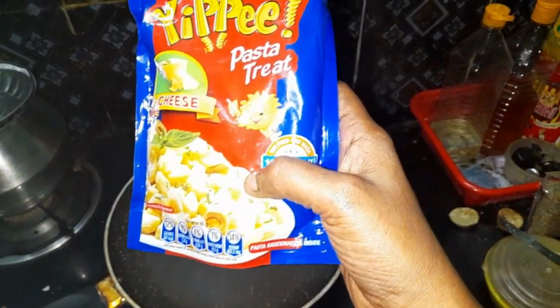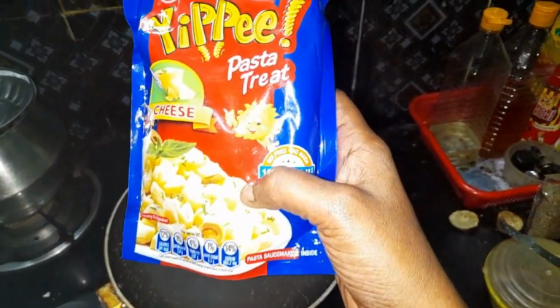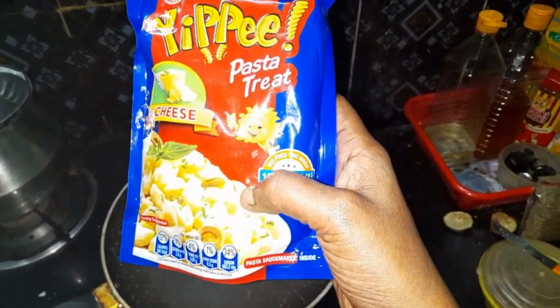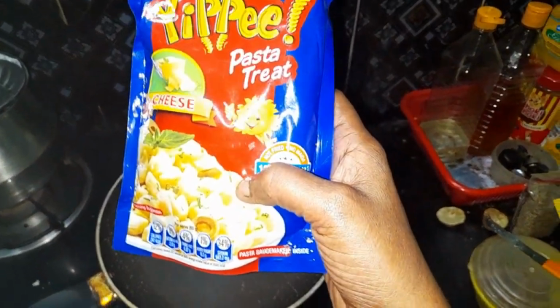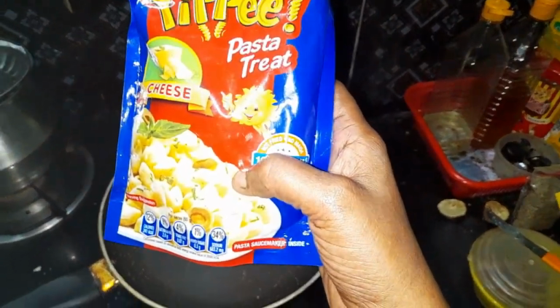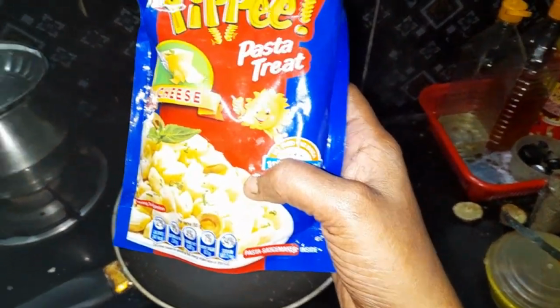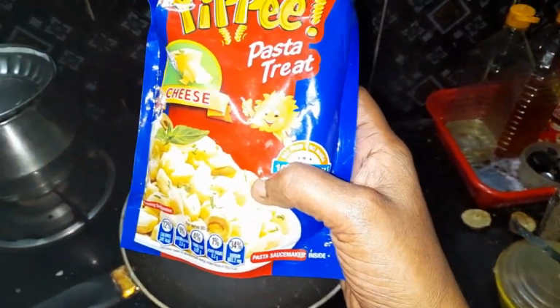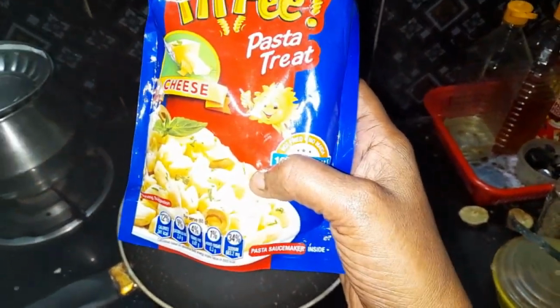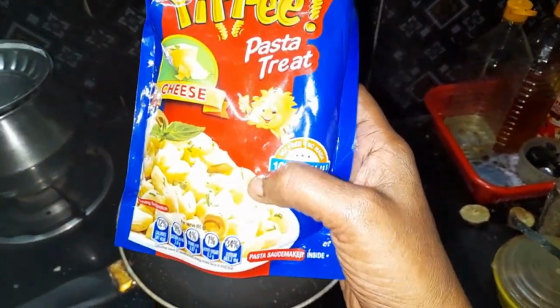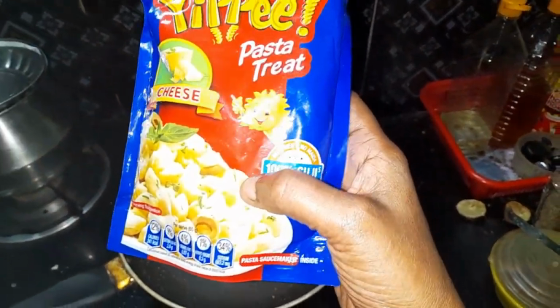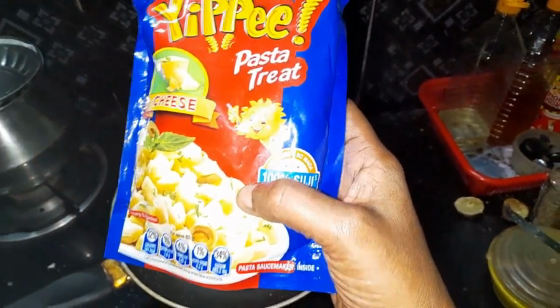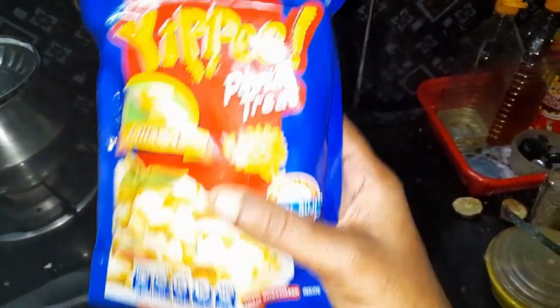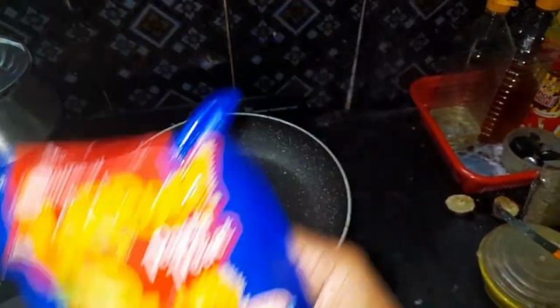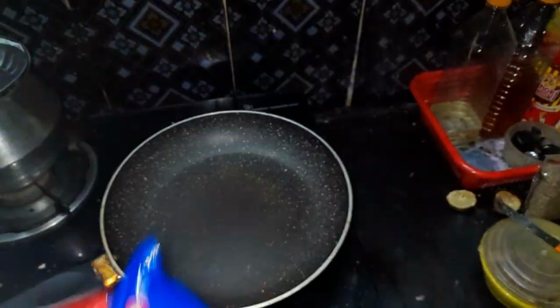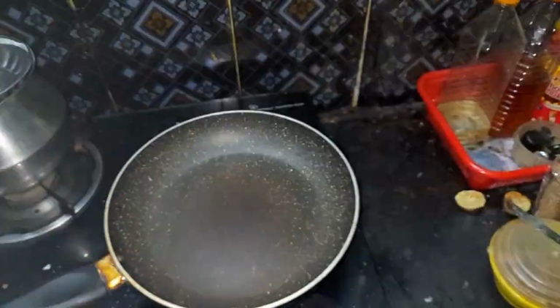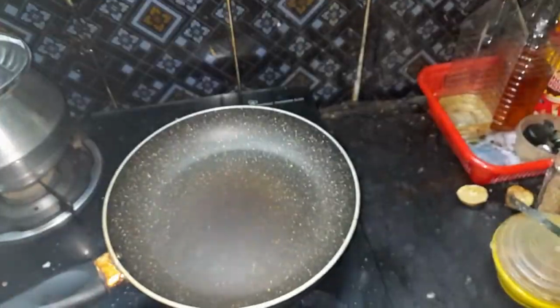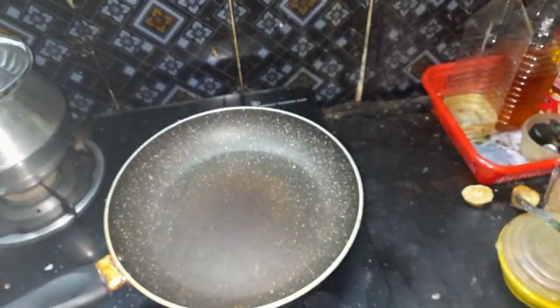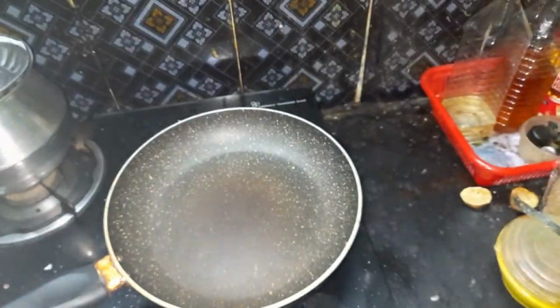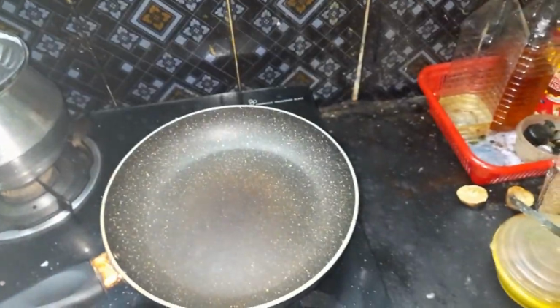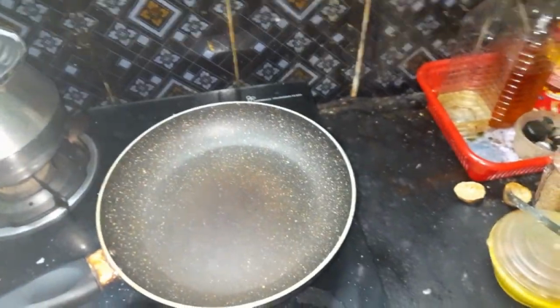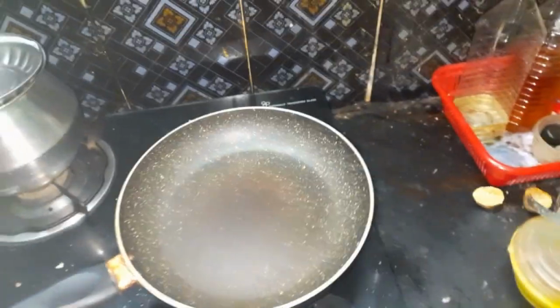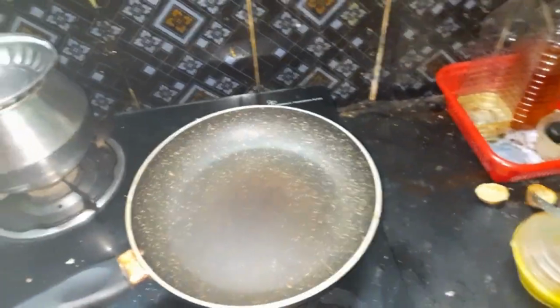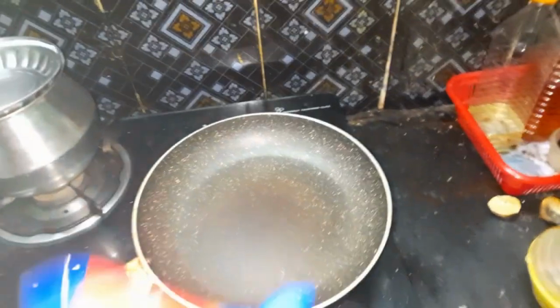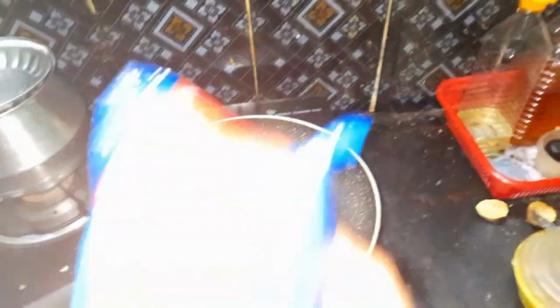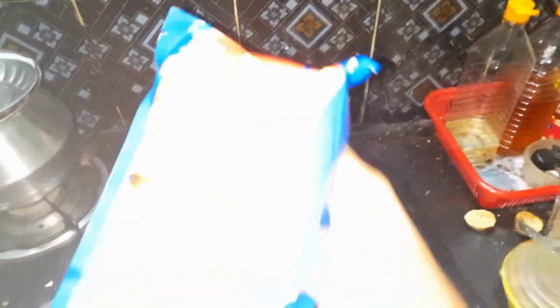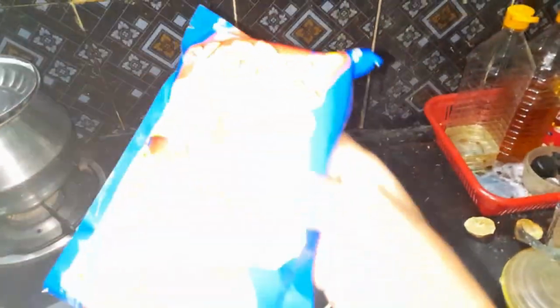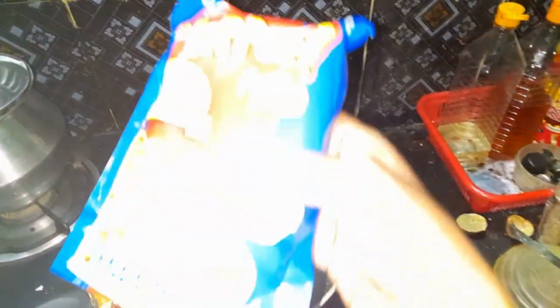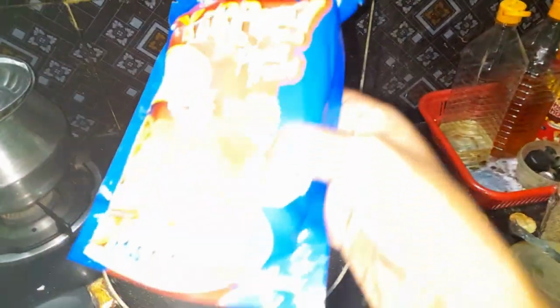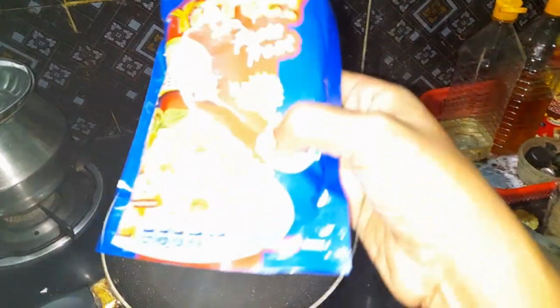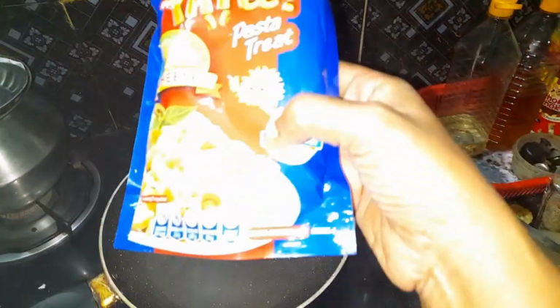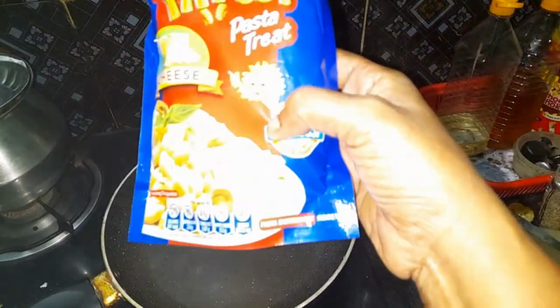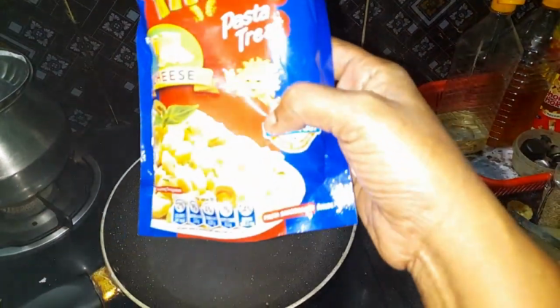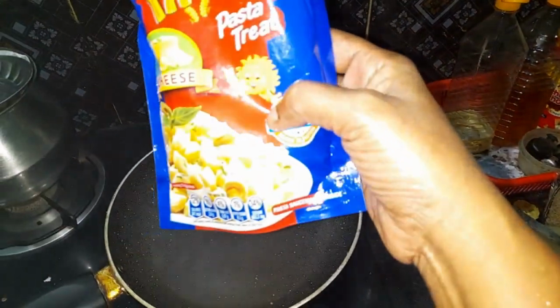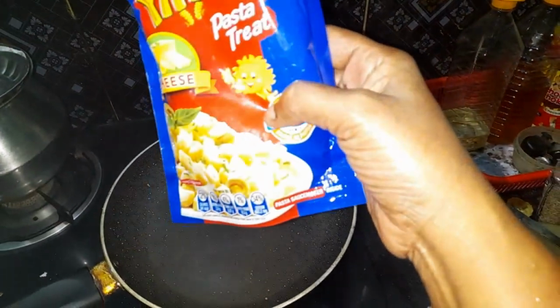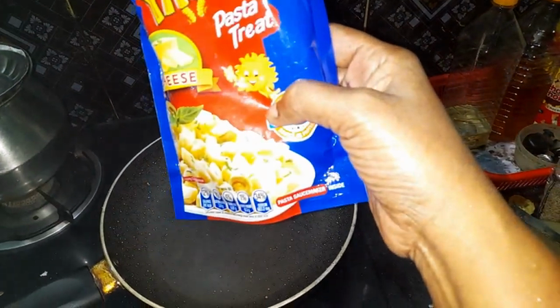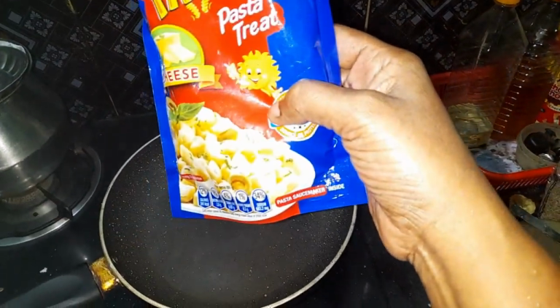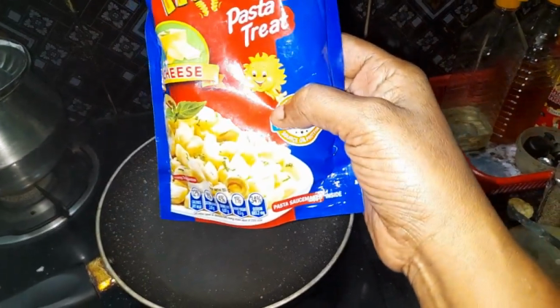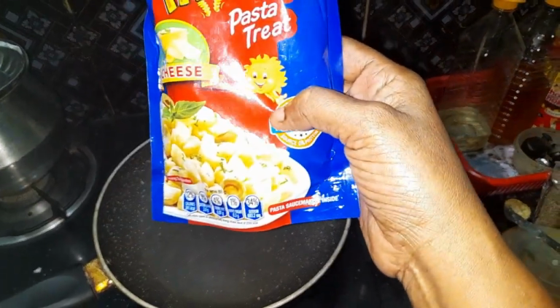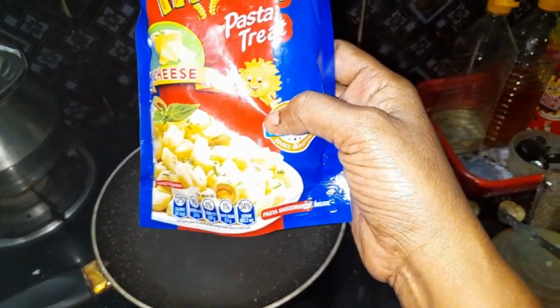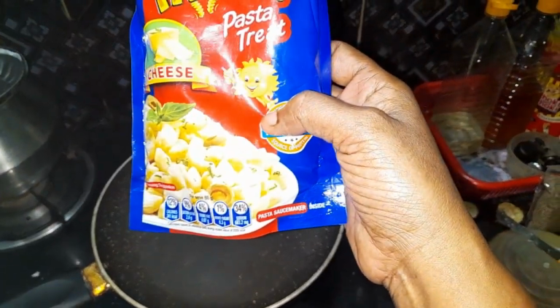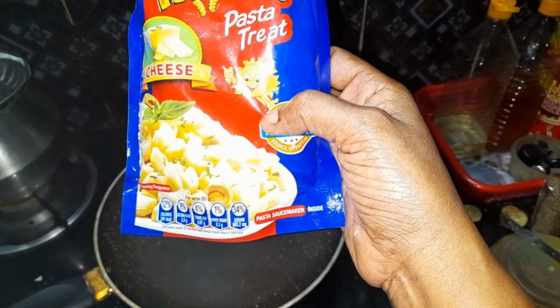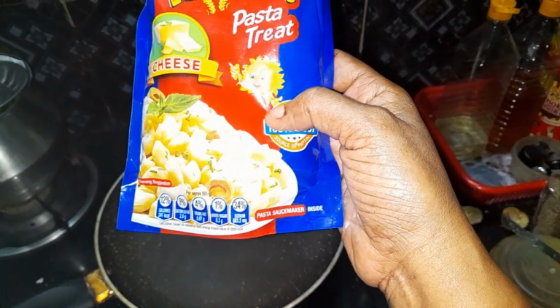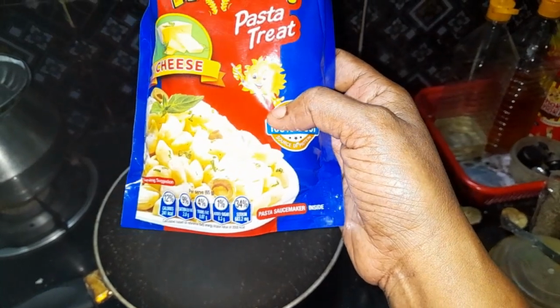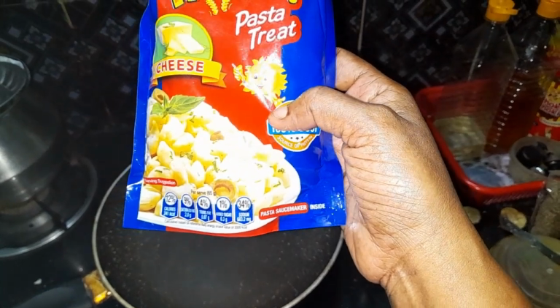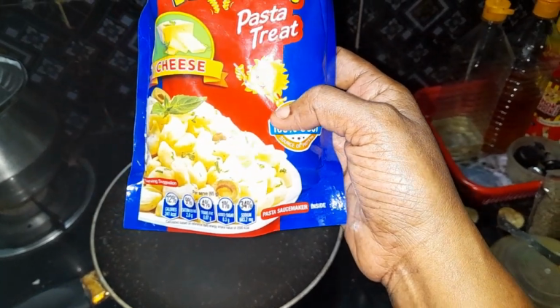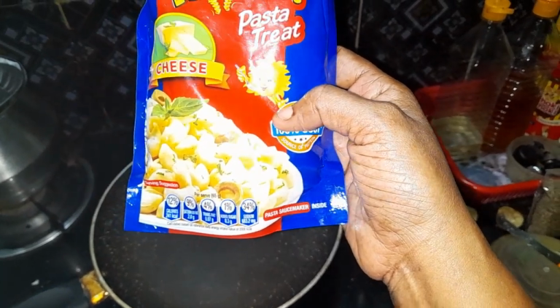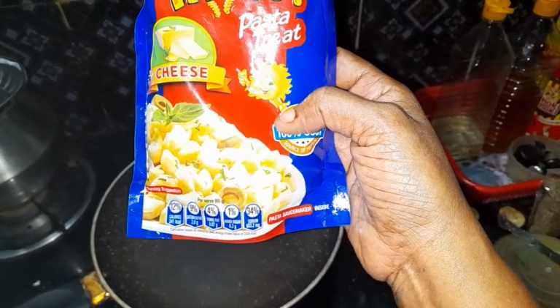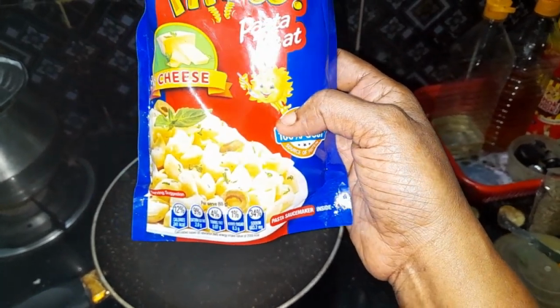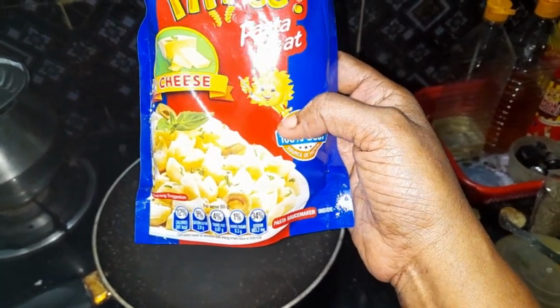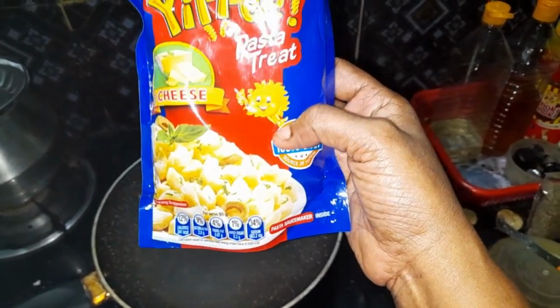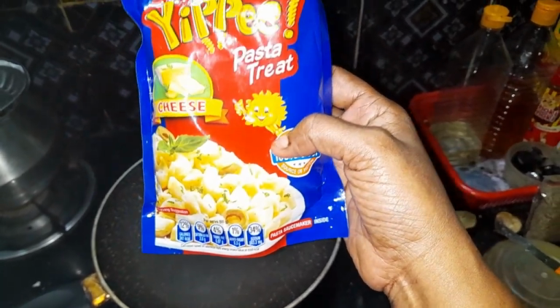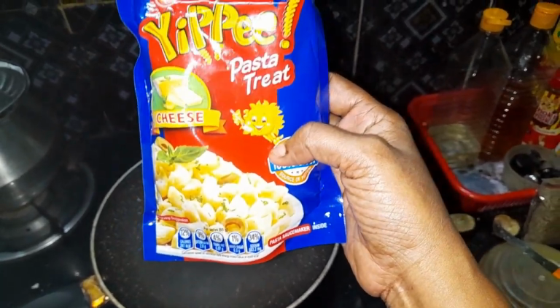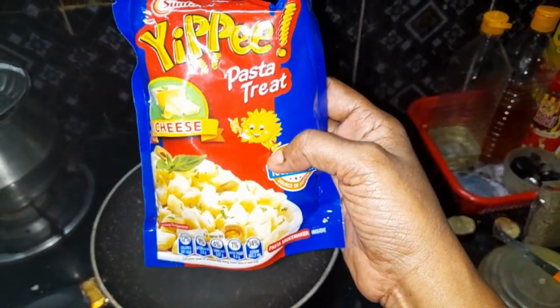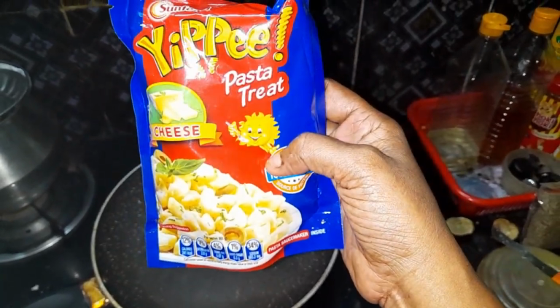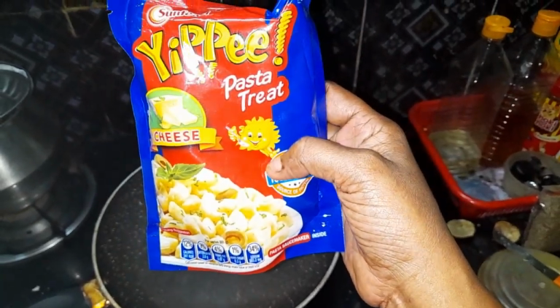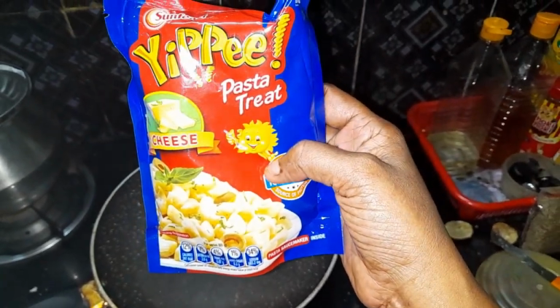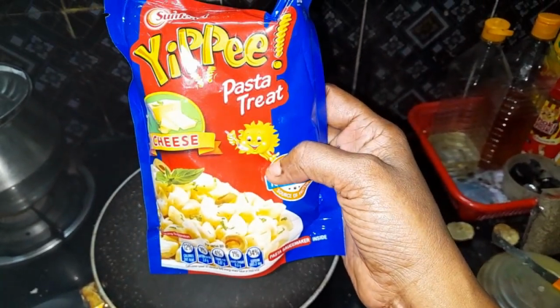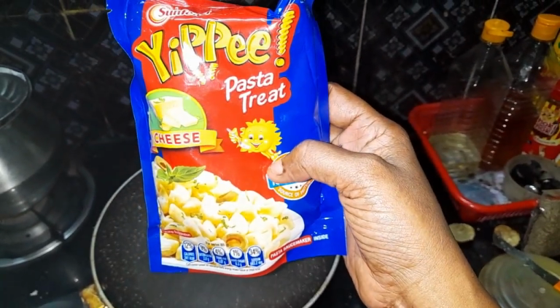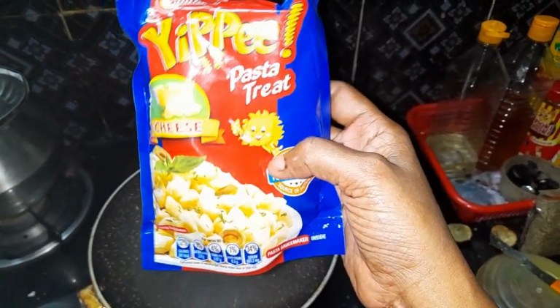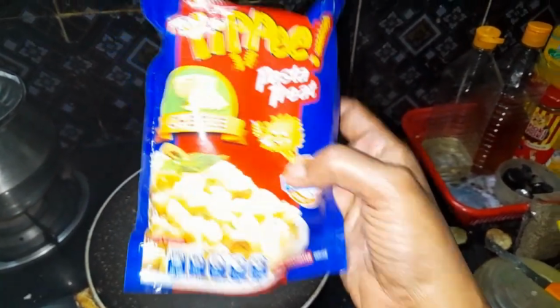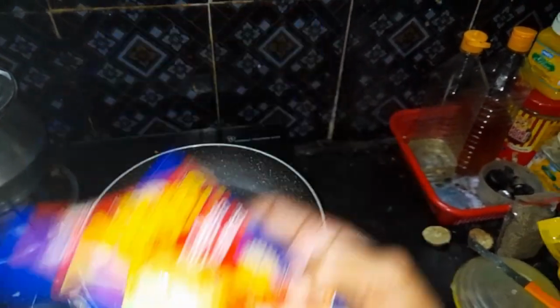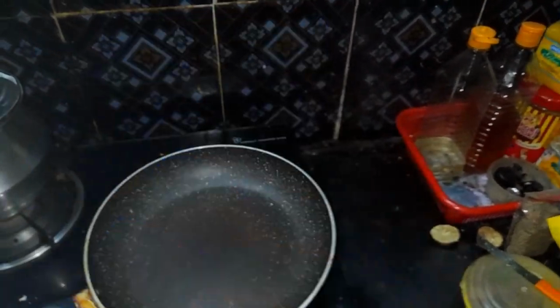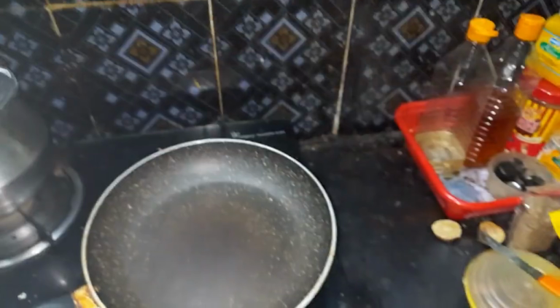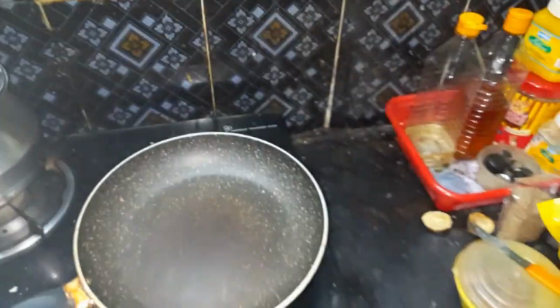If you are in the house, you can use any brand. You can use cheese pasta and ready made pasta.